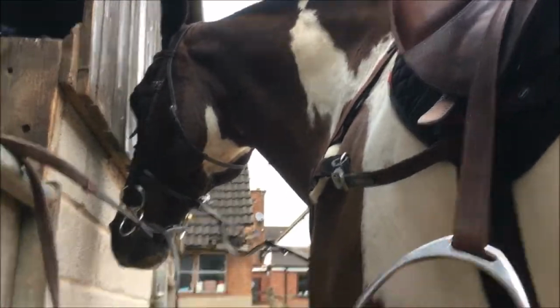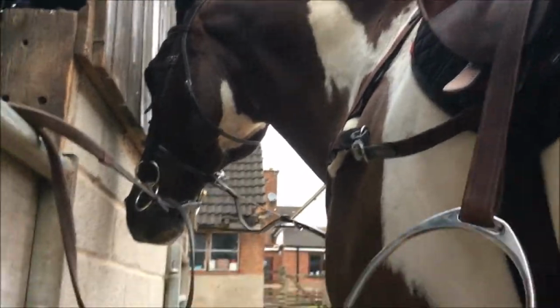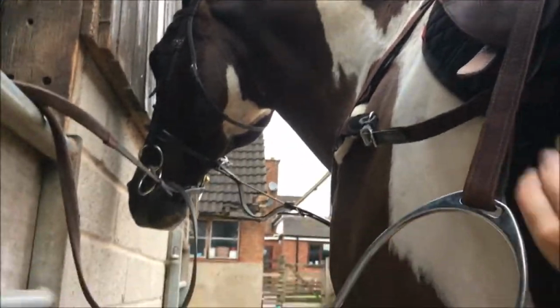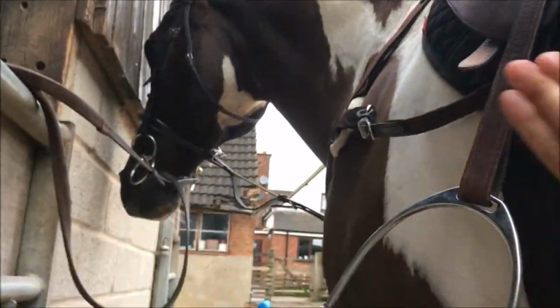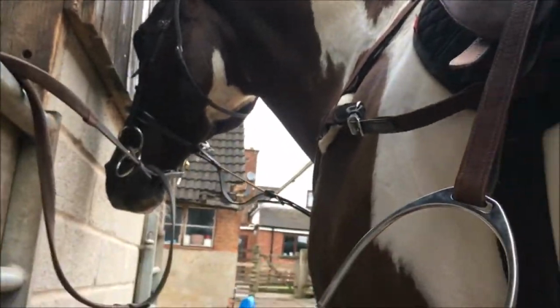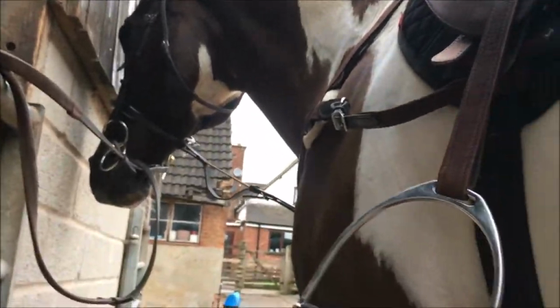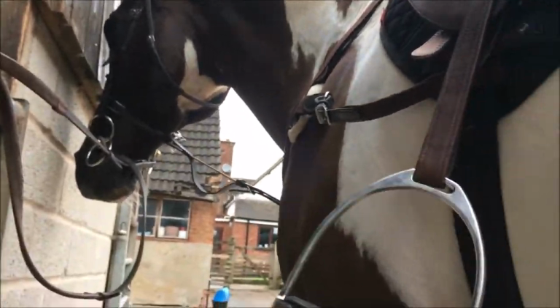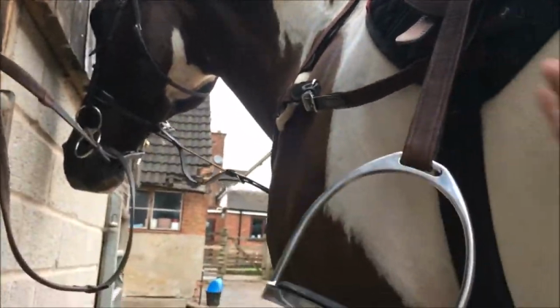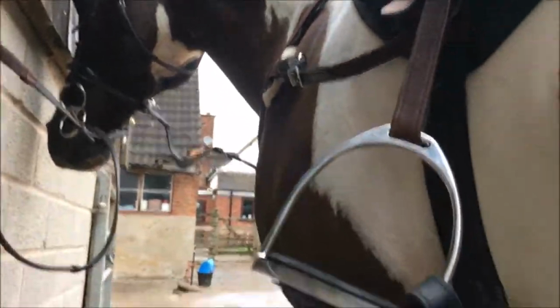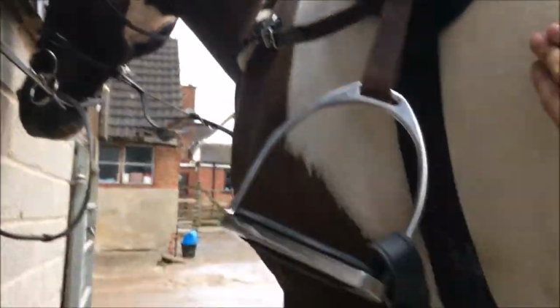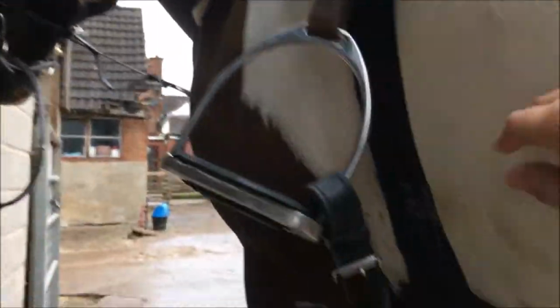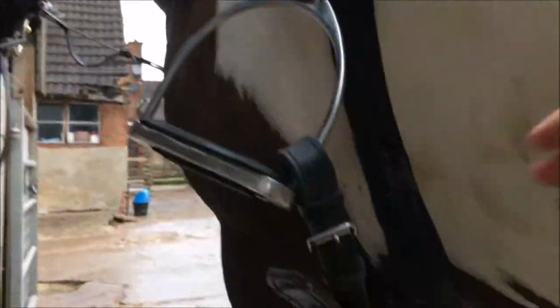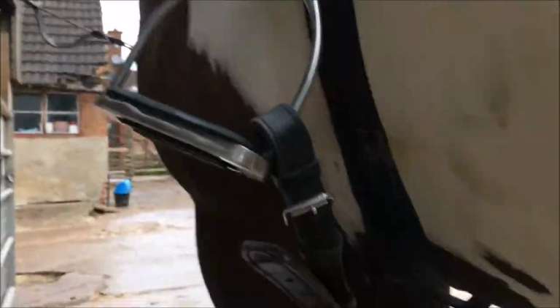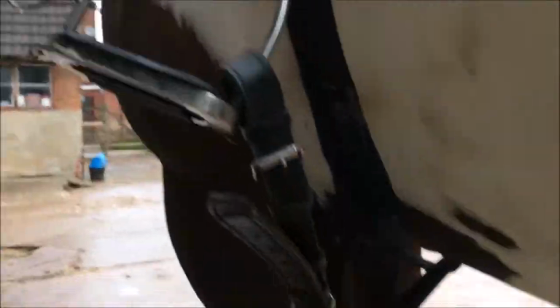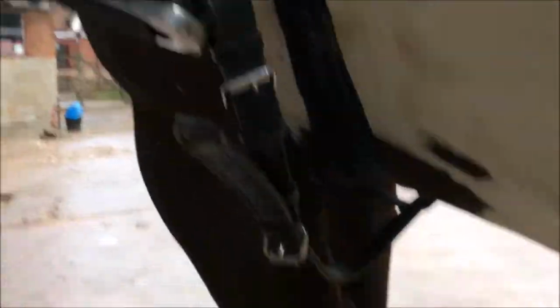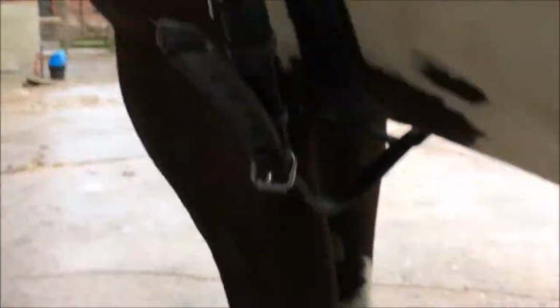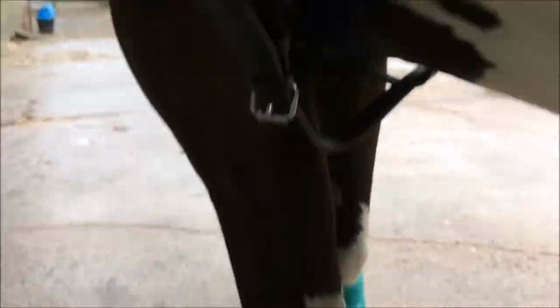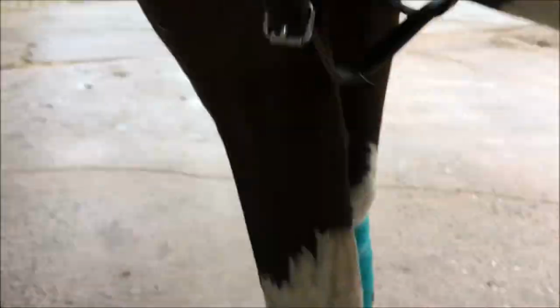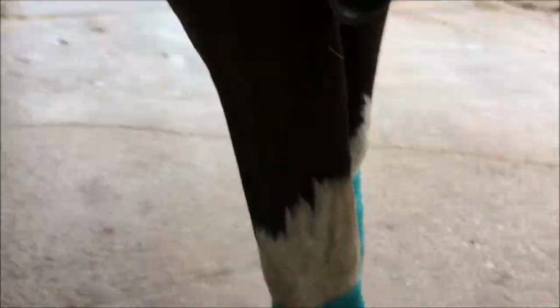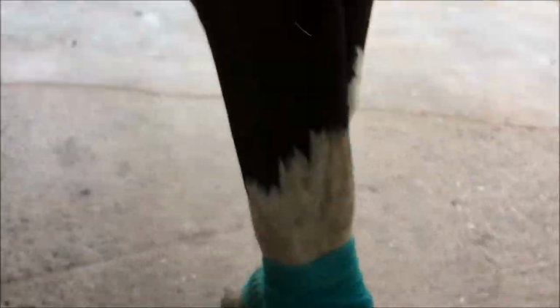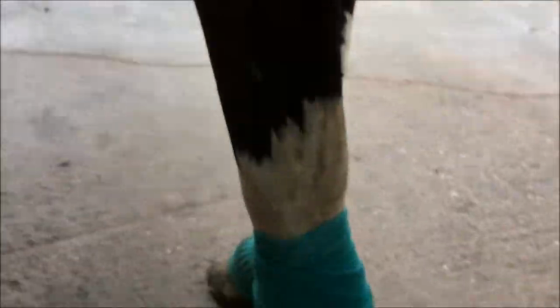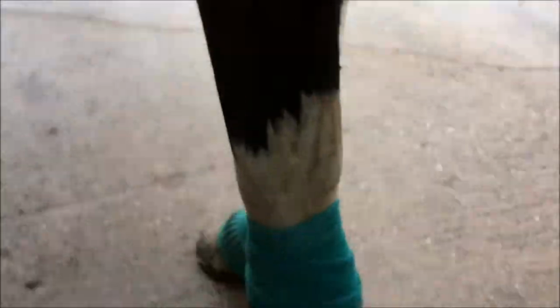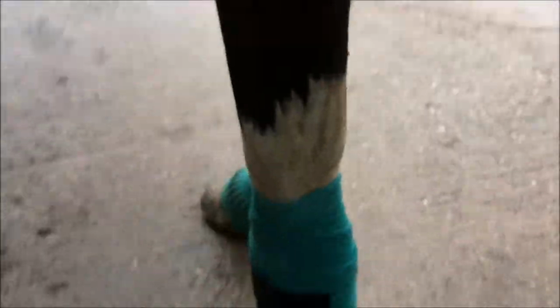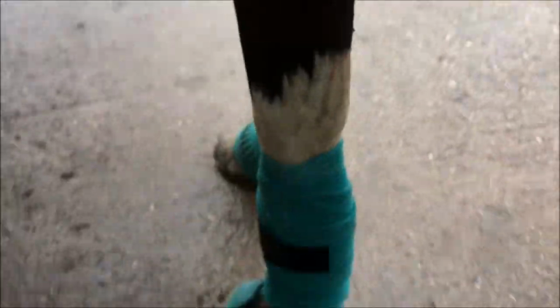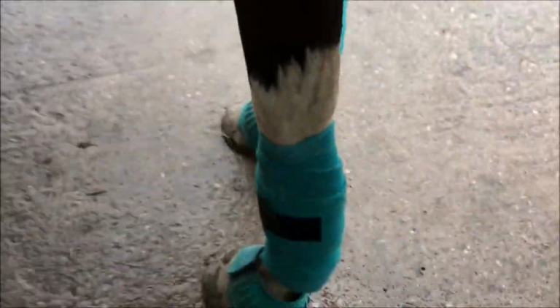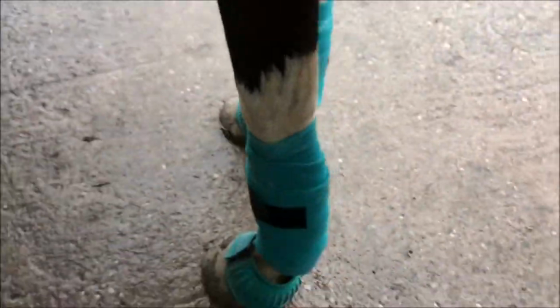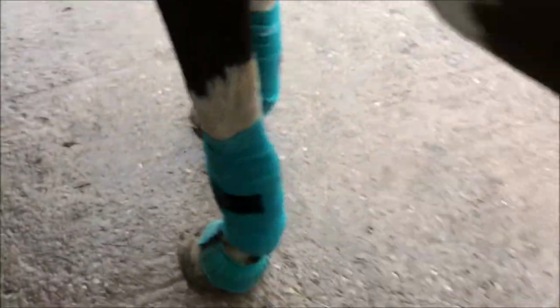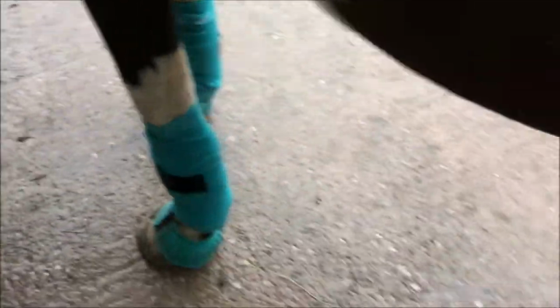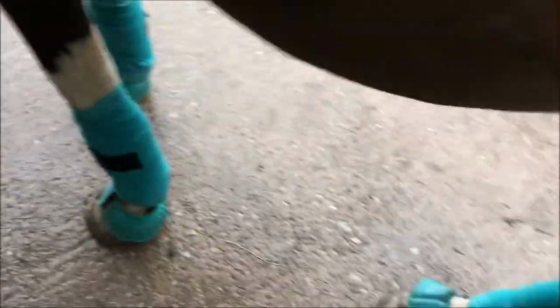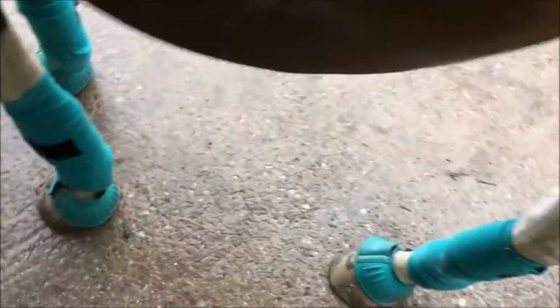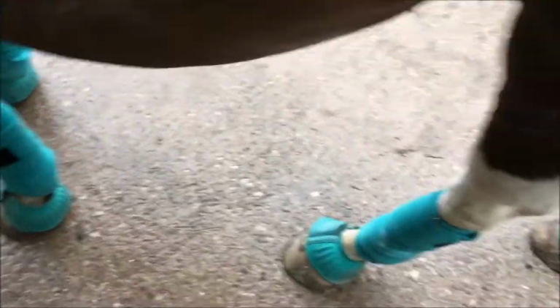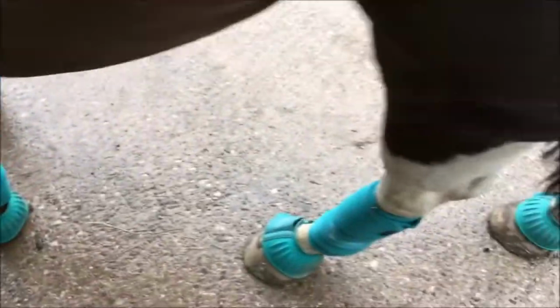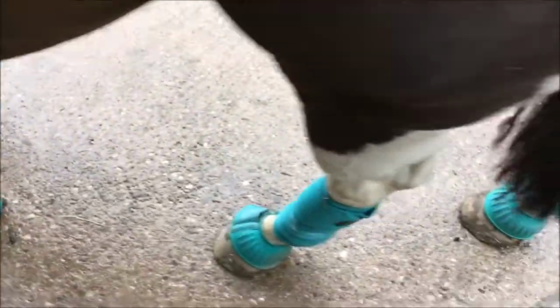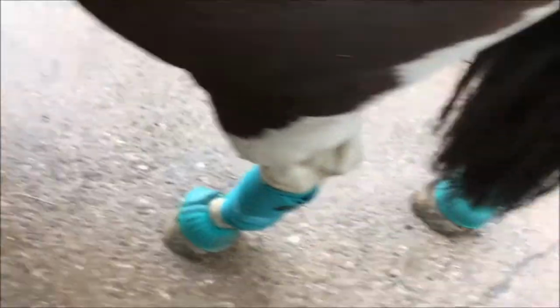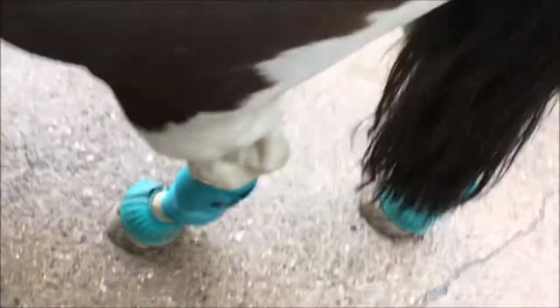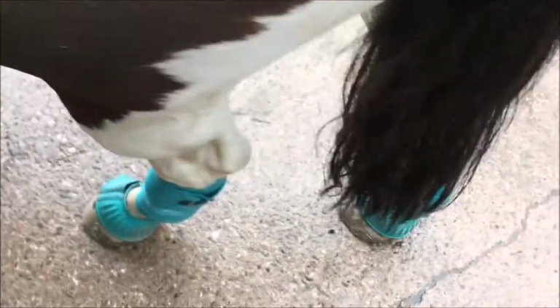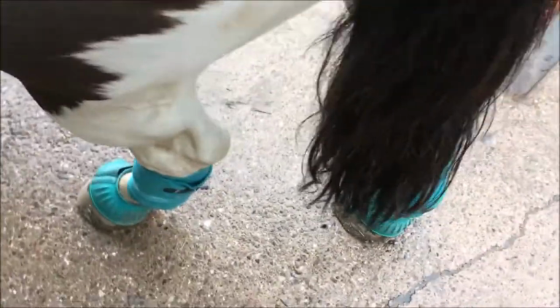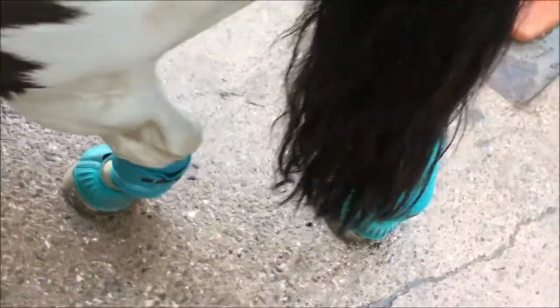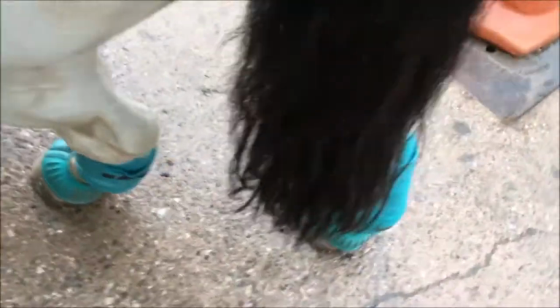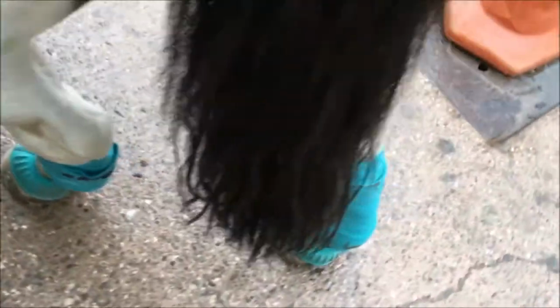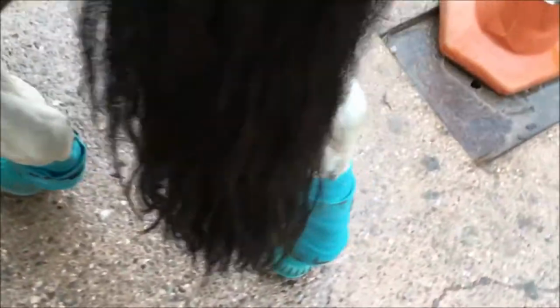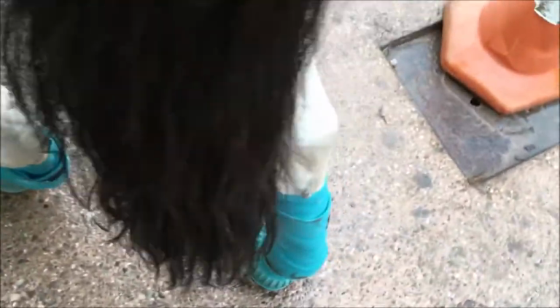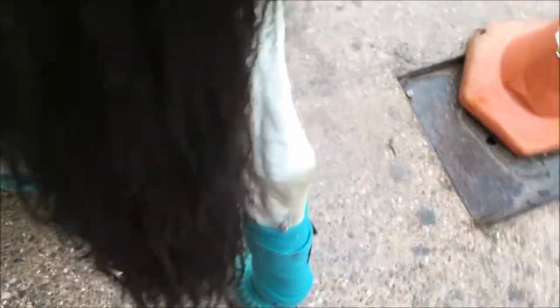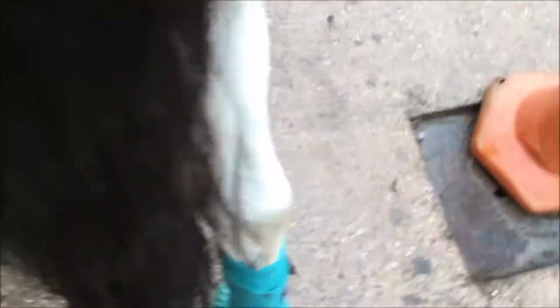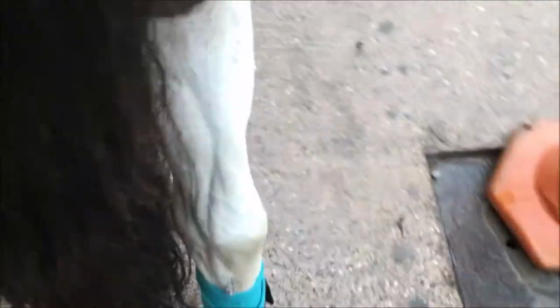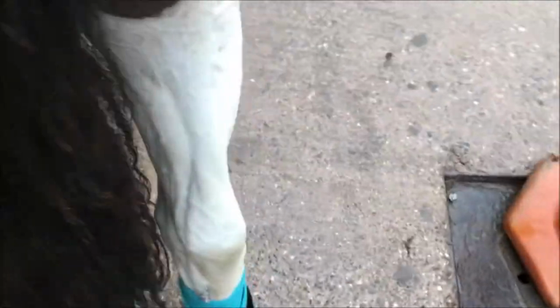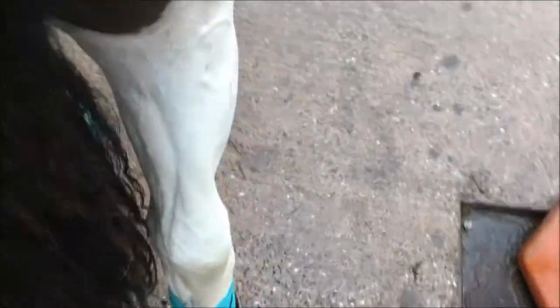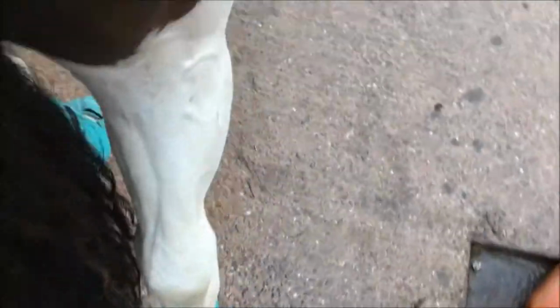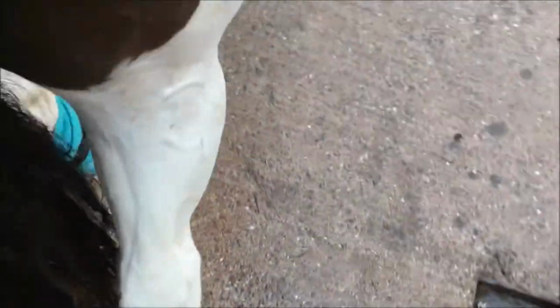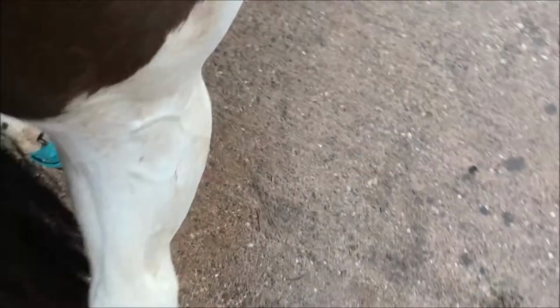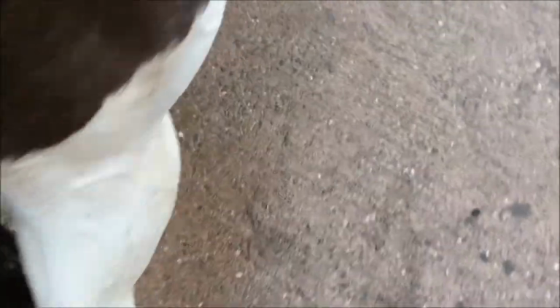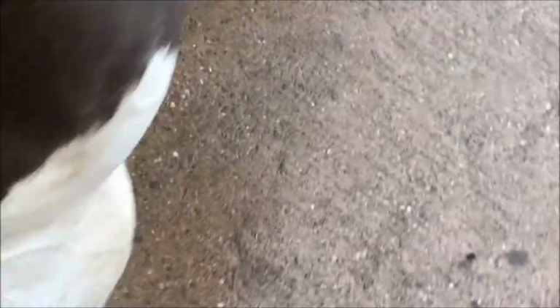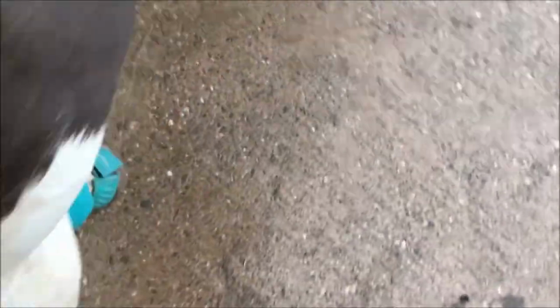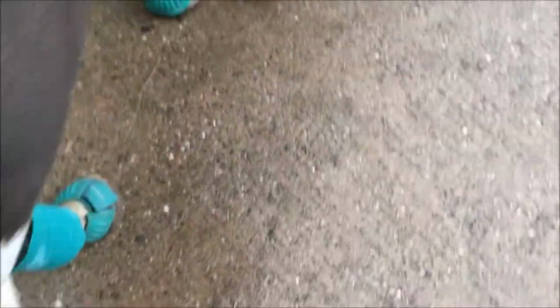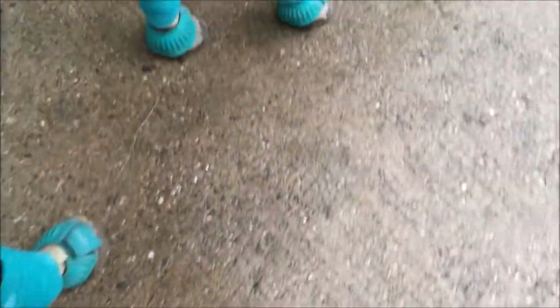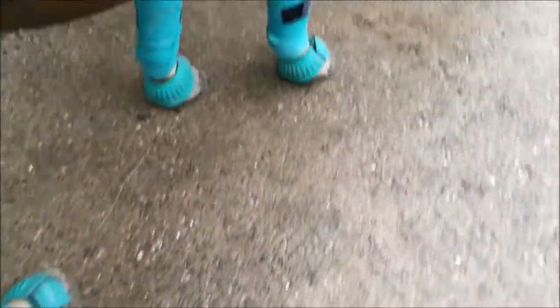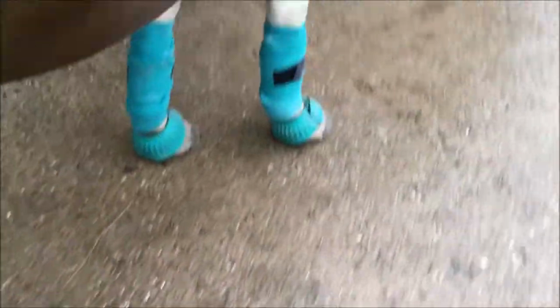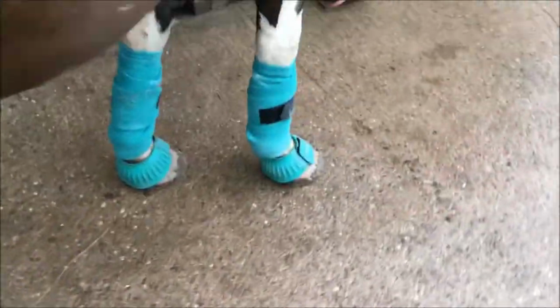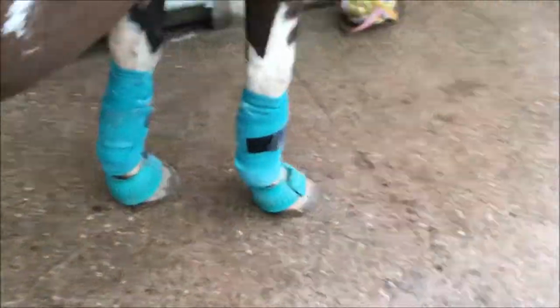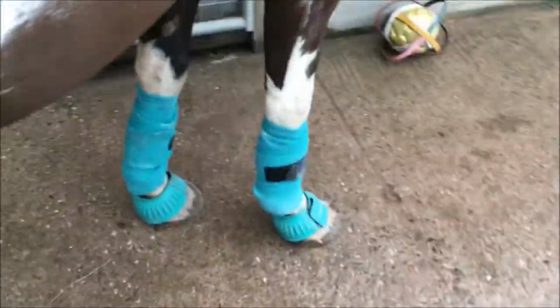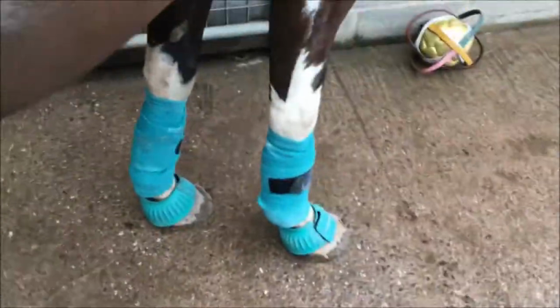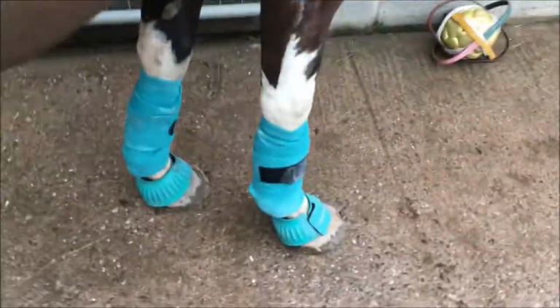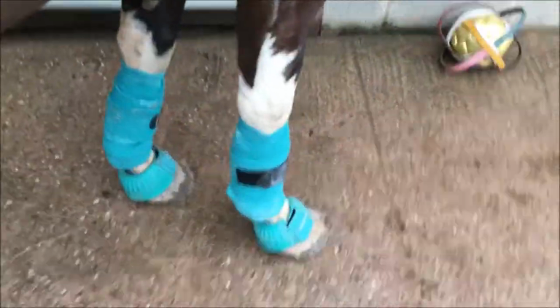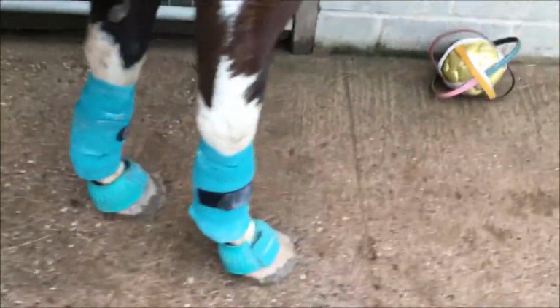You've also got to have protective bandages on all four legs and overreach boots as well, just to stop any injuries.